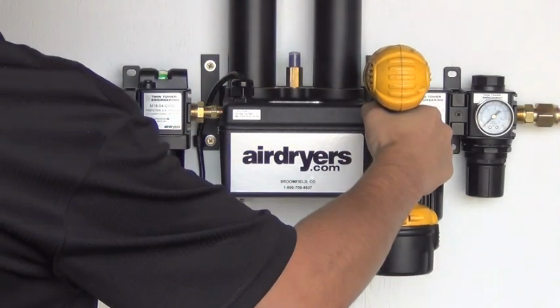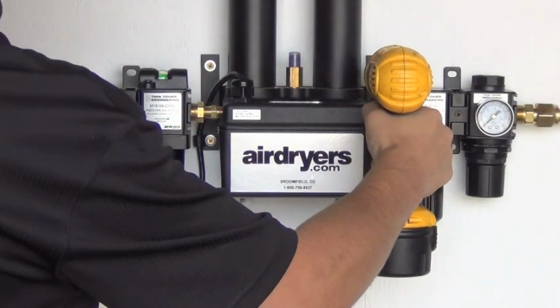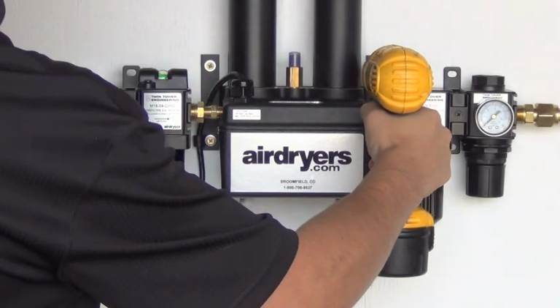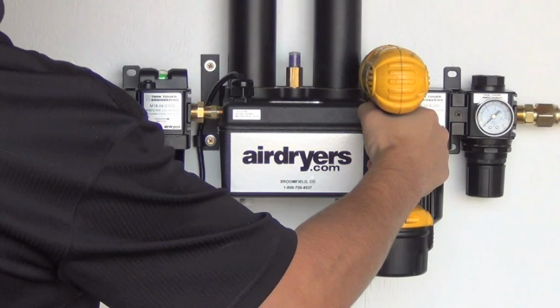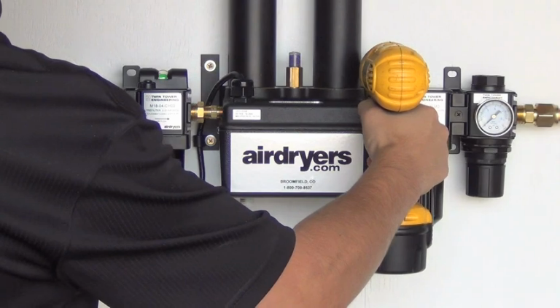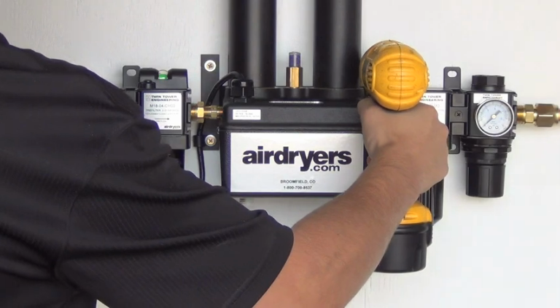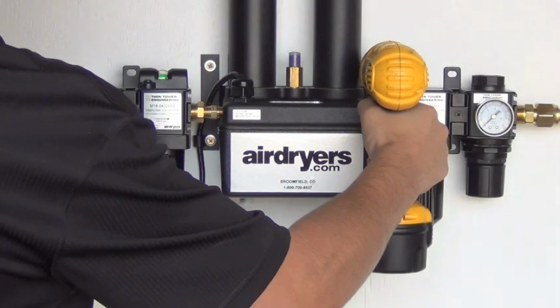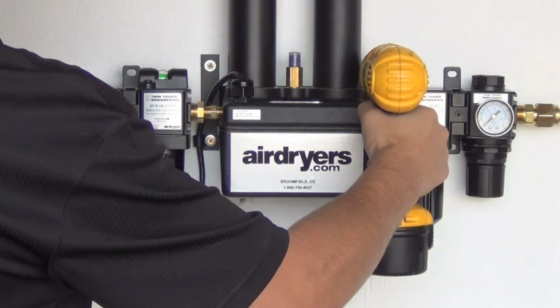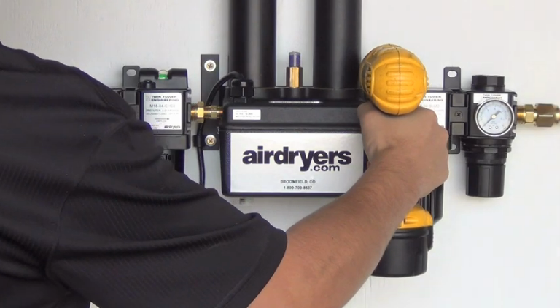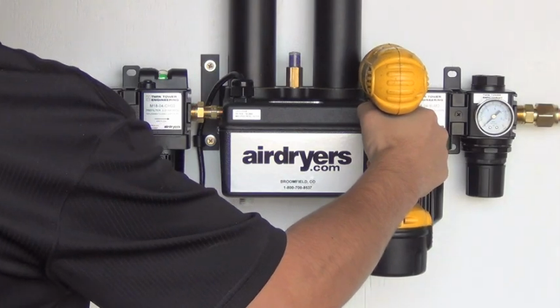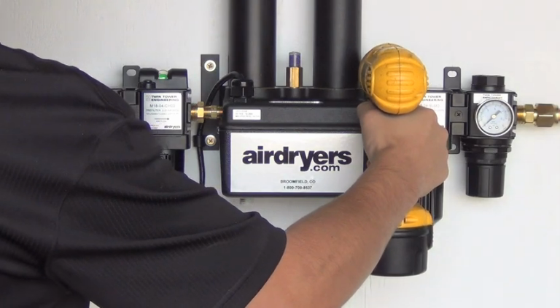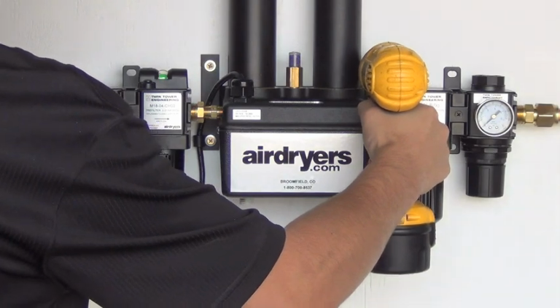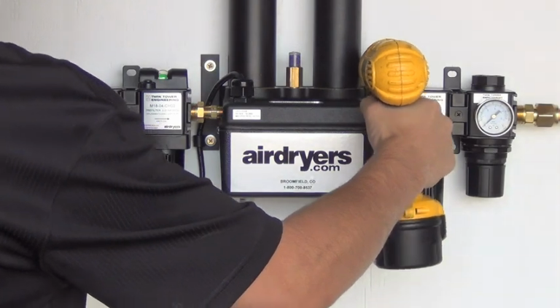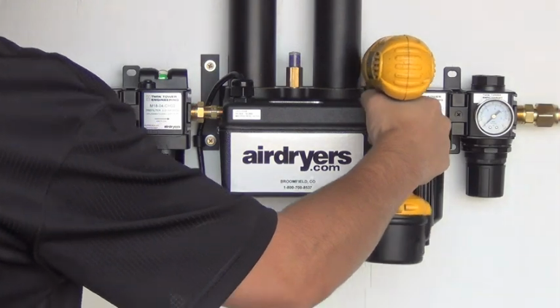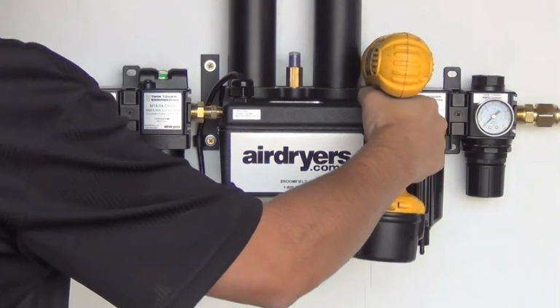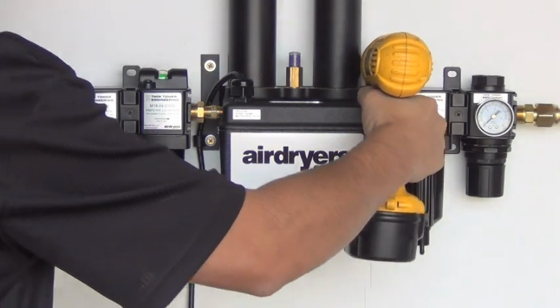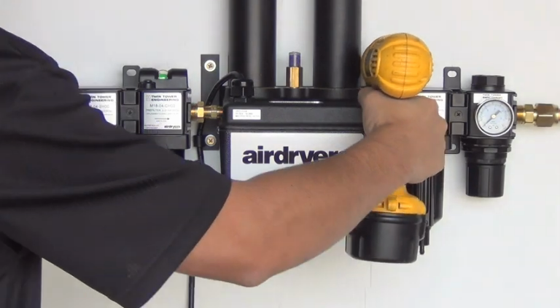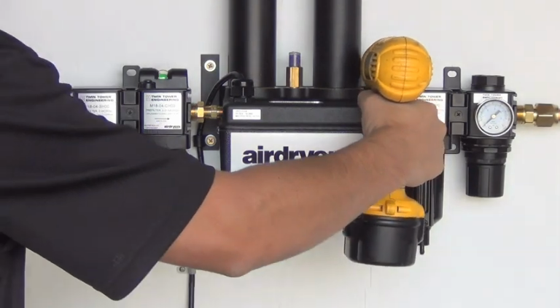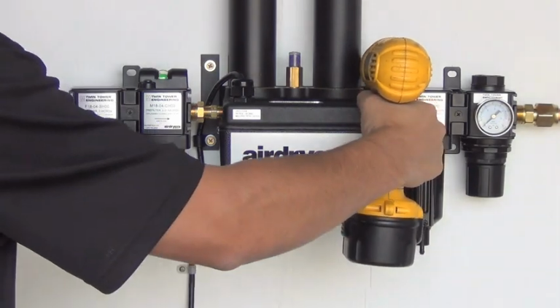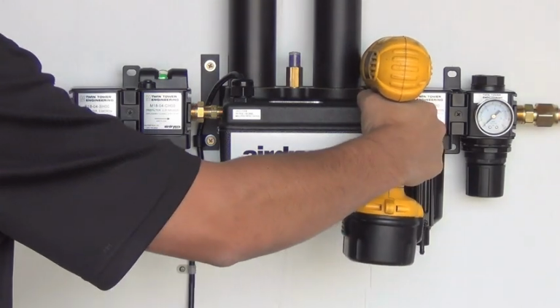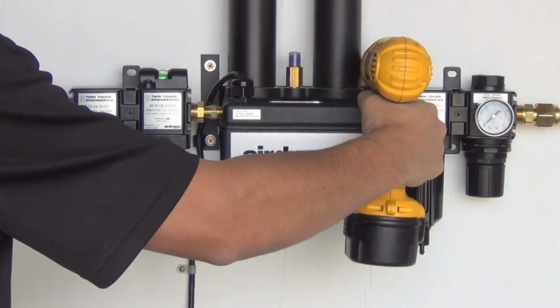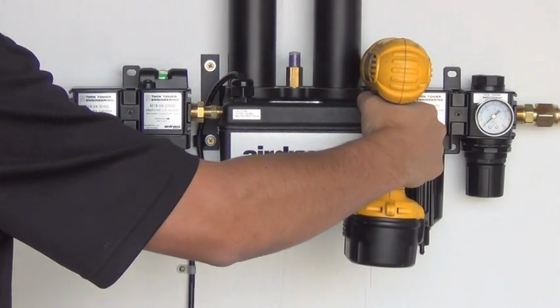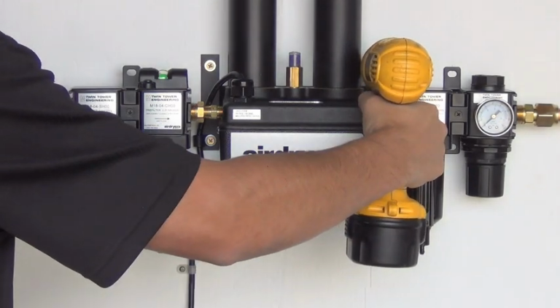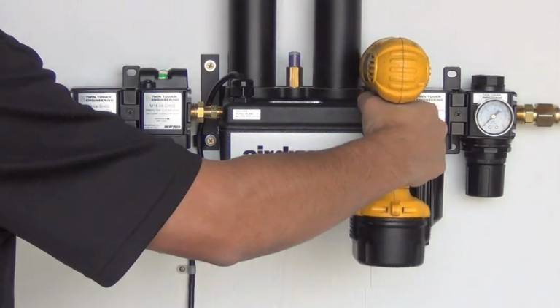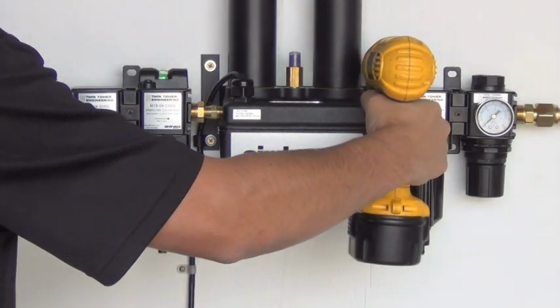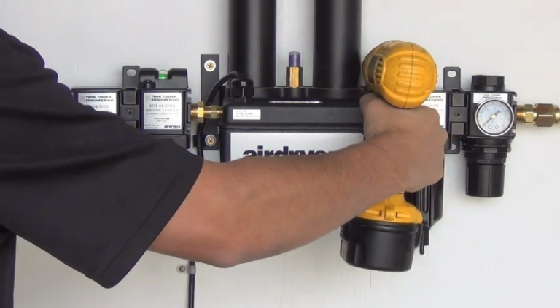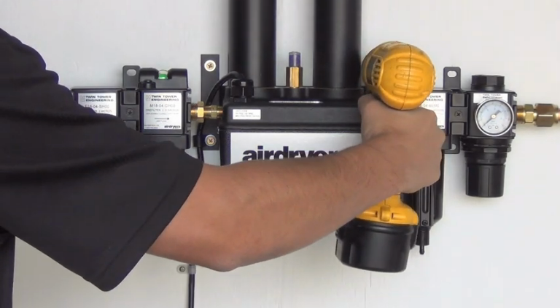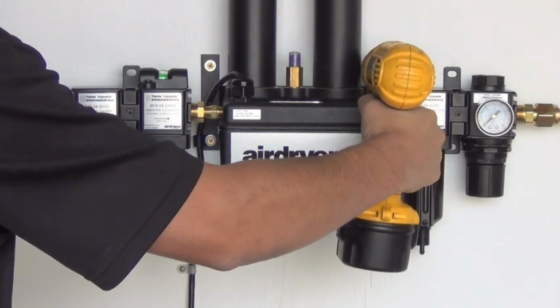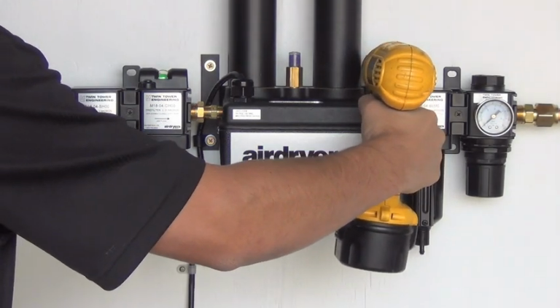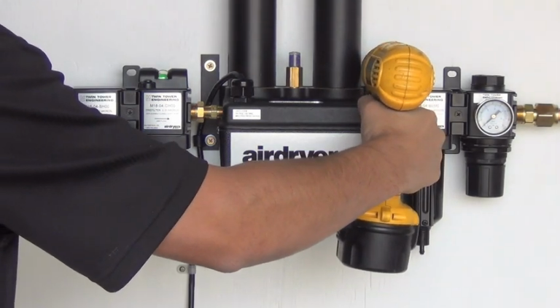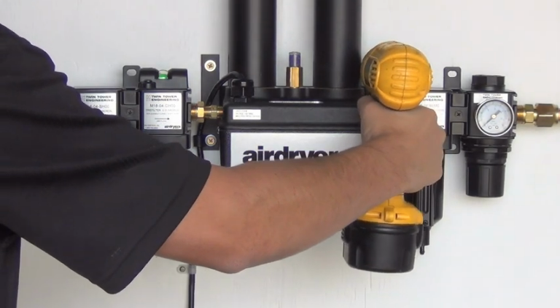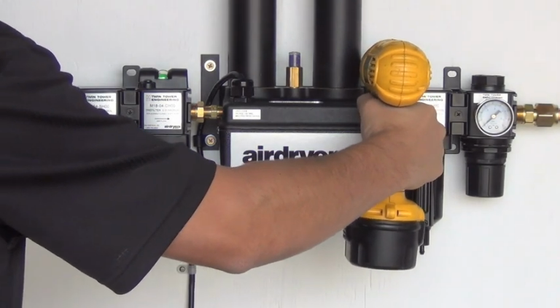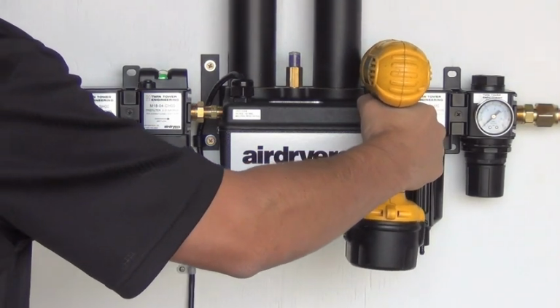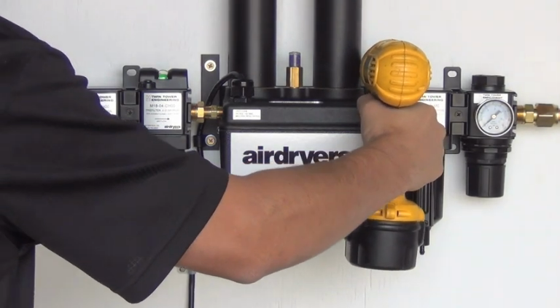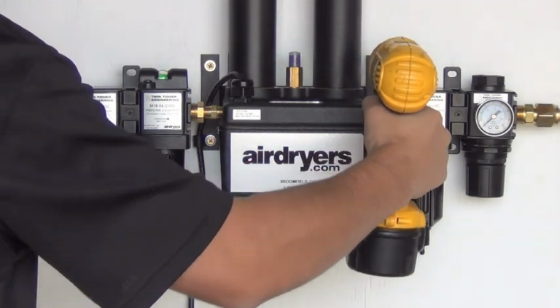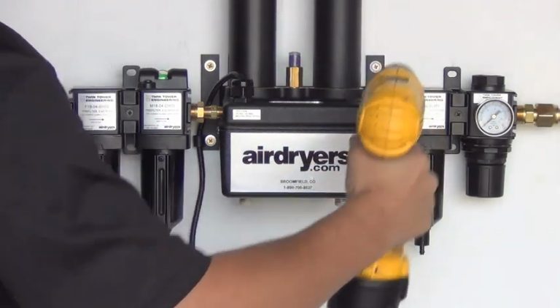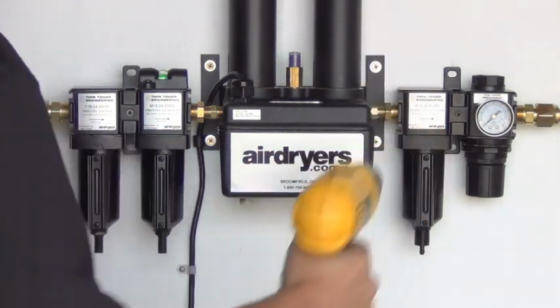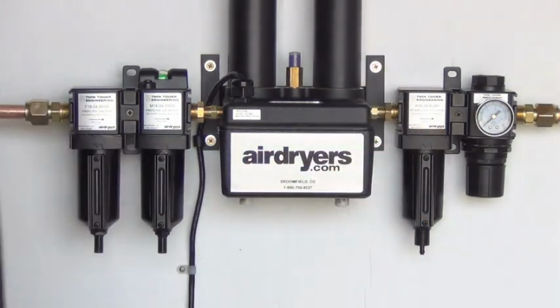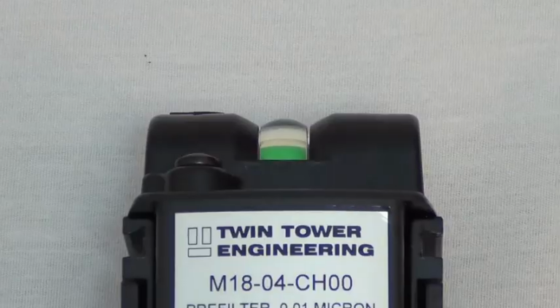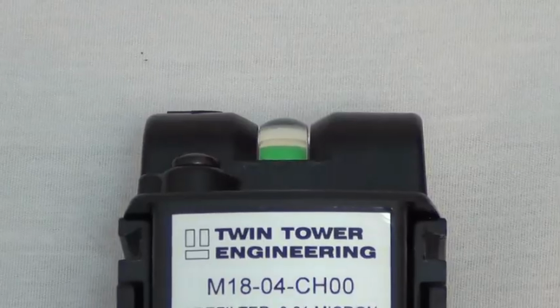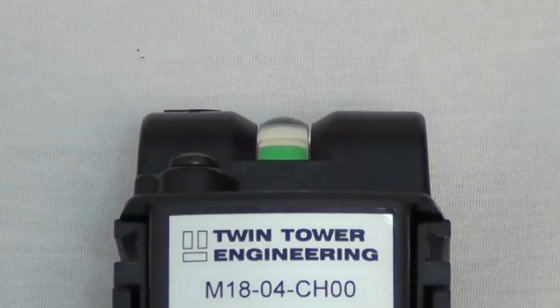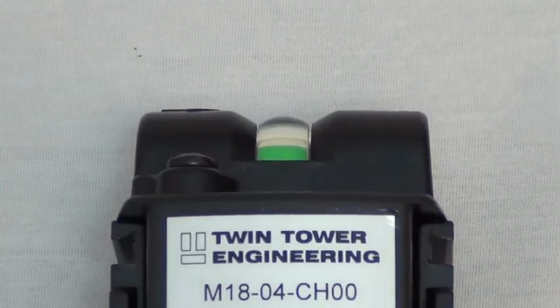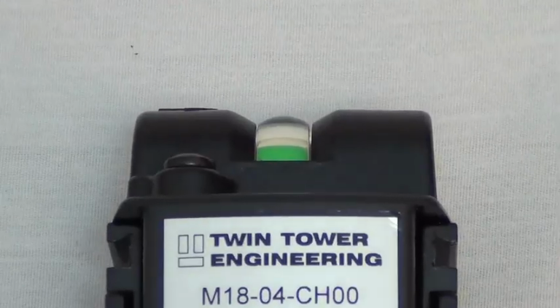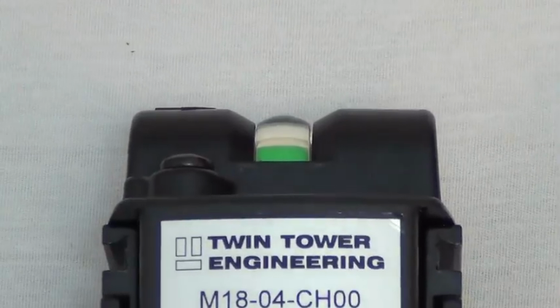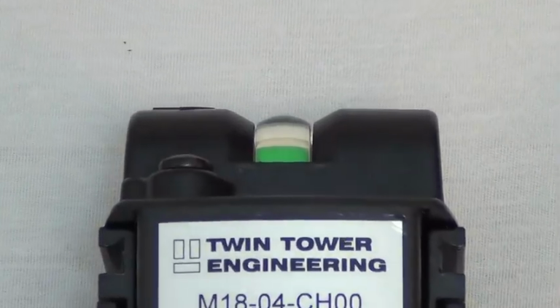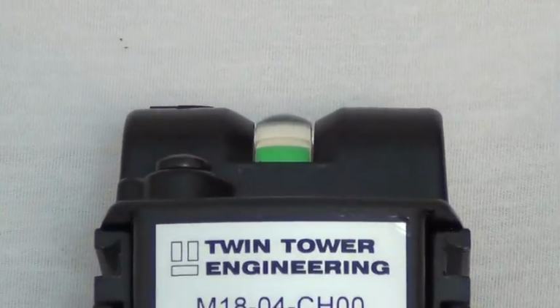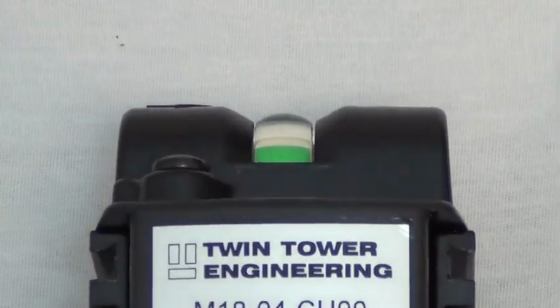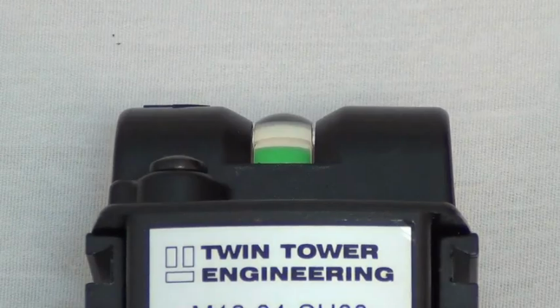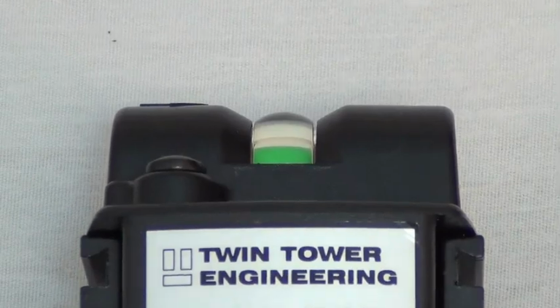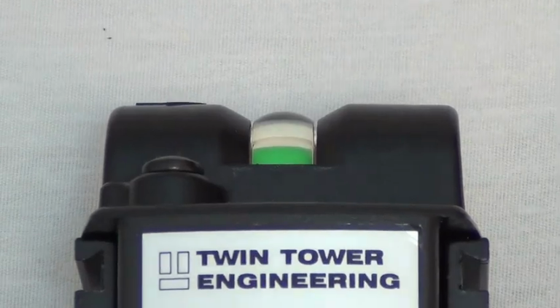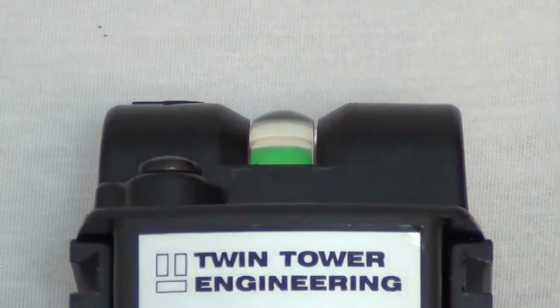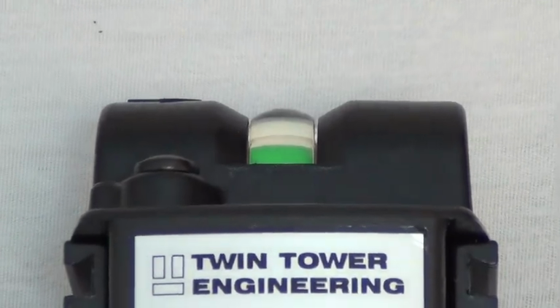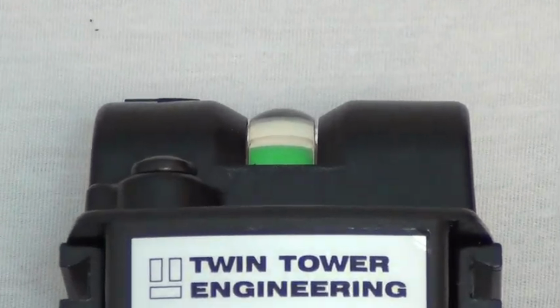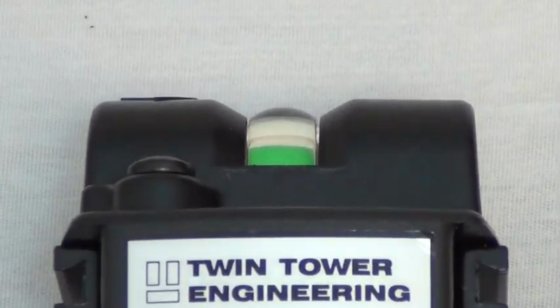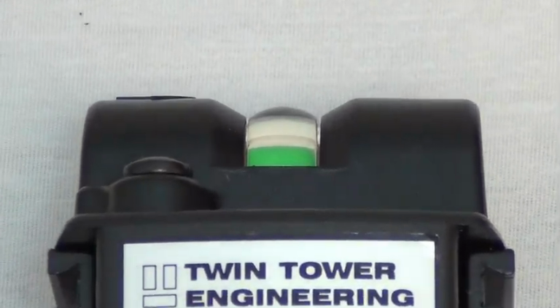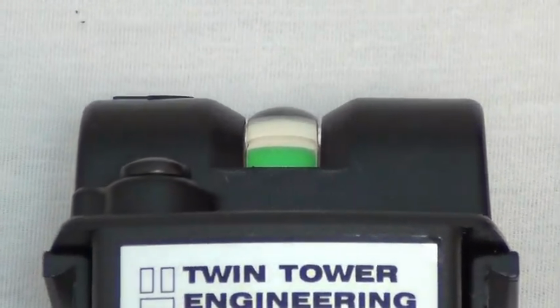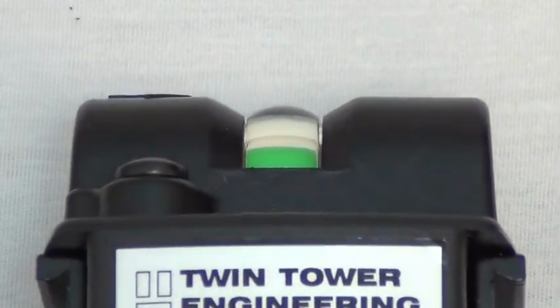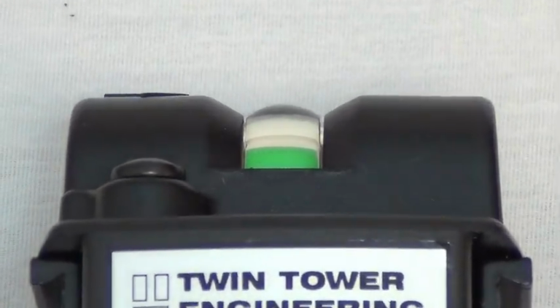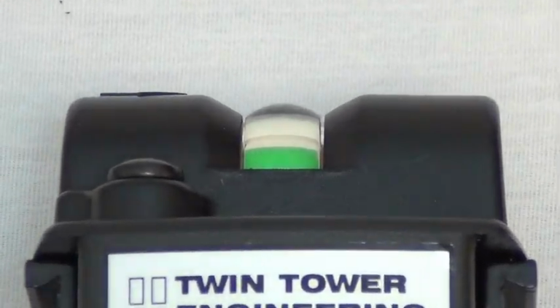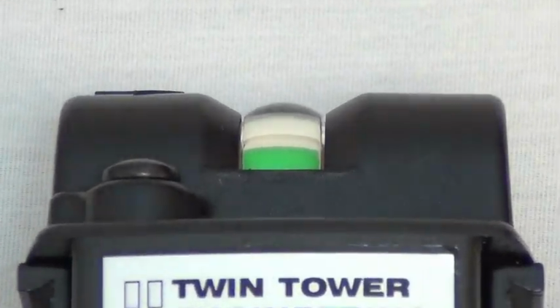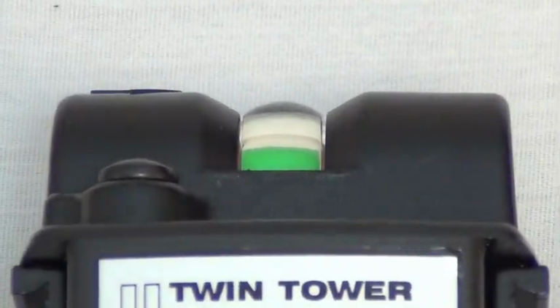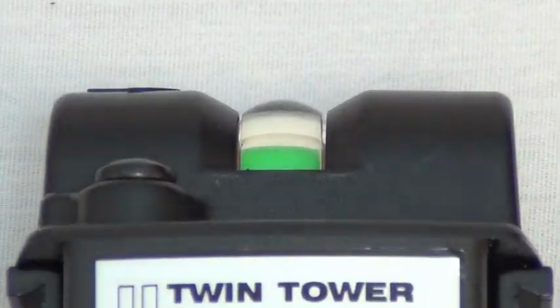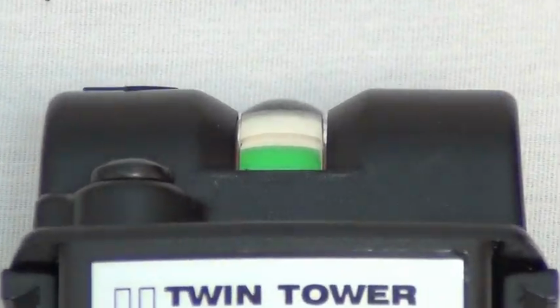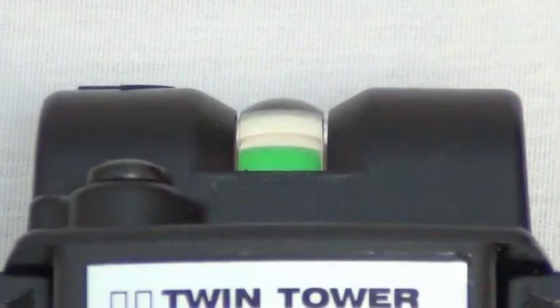We recommend installing in a visible location, ensuring the DP indicator is in view, so you know when filter elements need replacing.